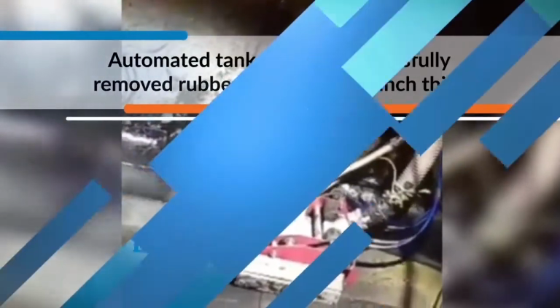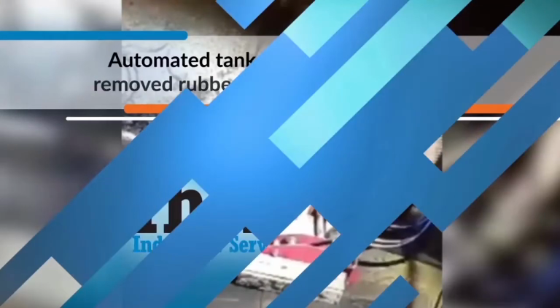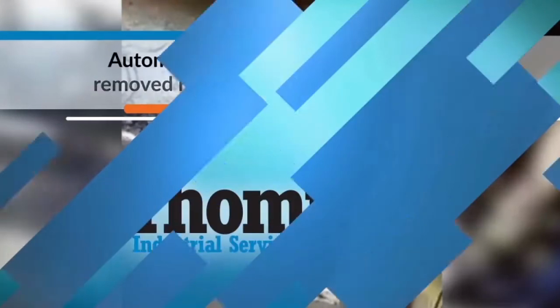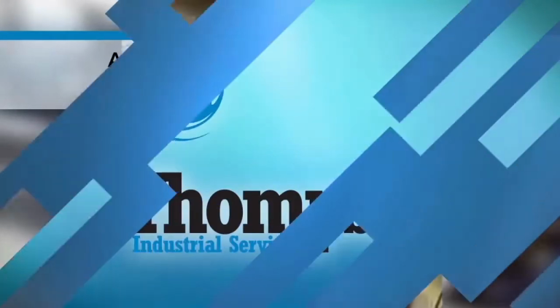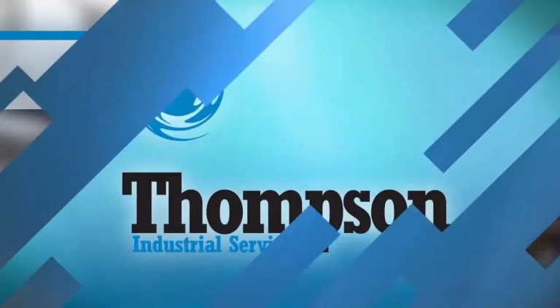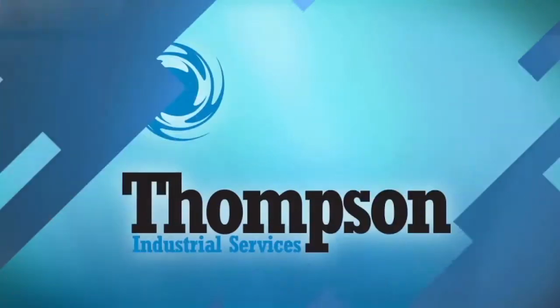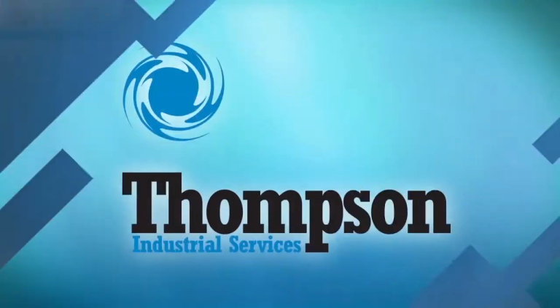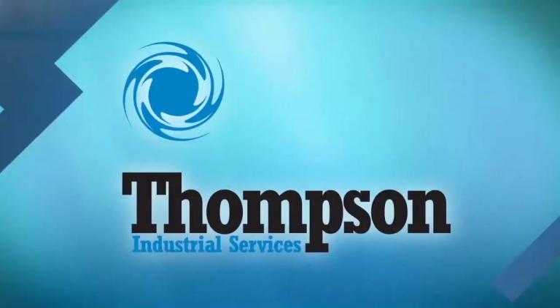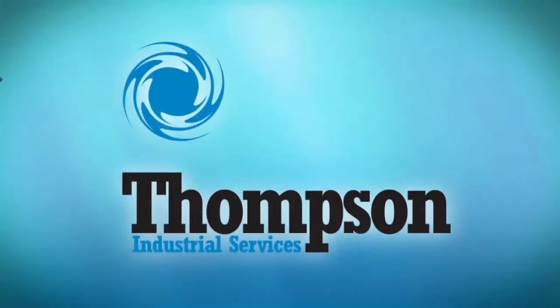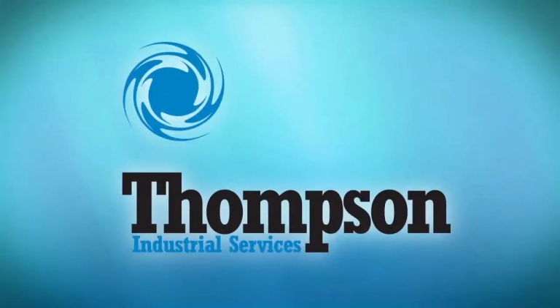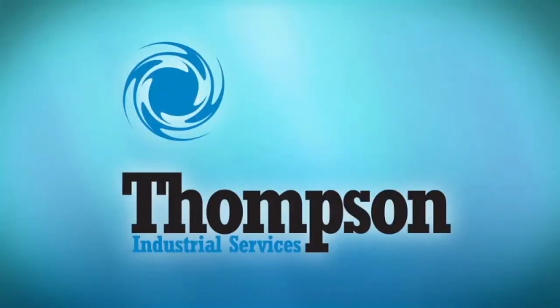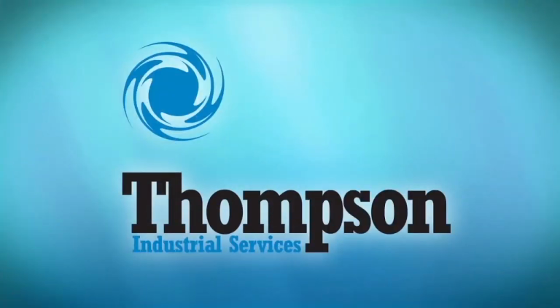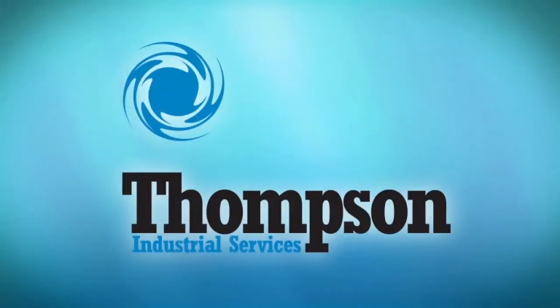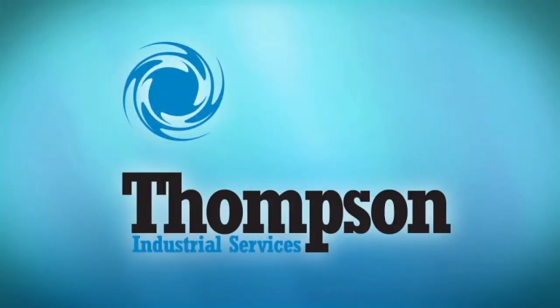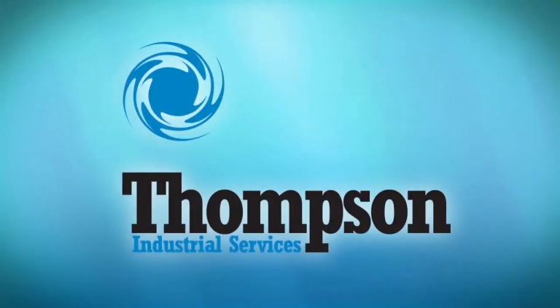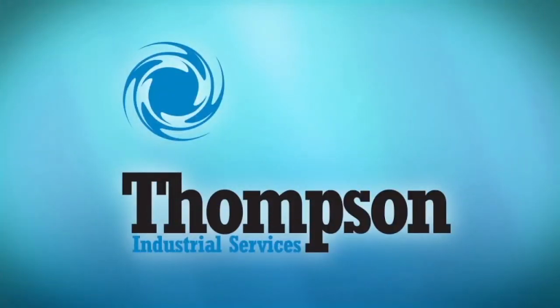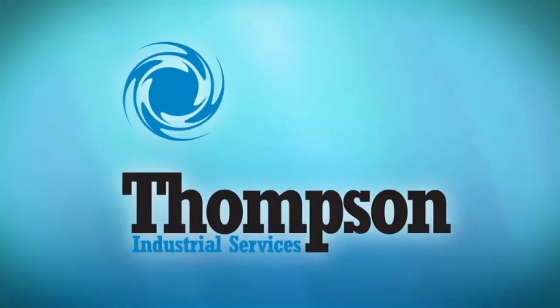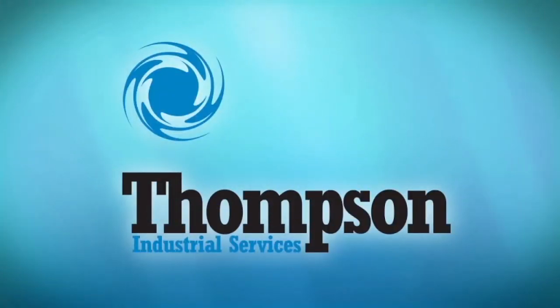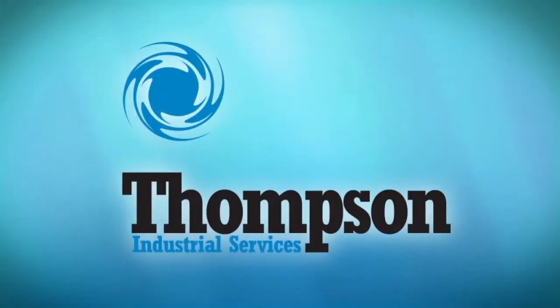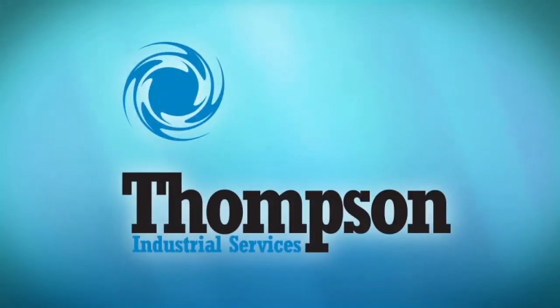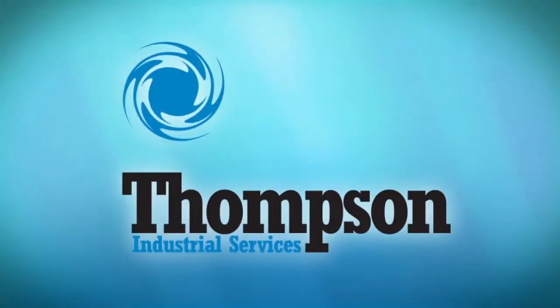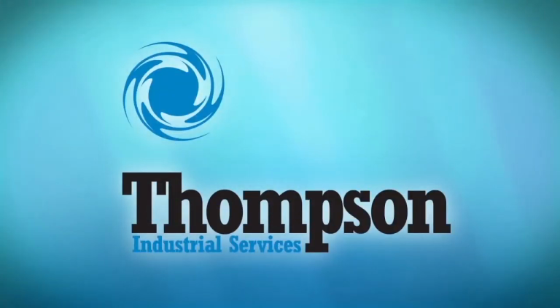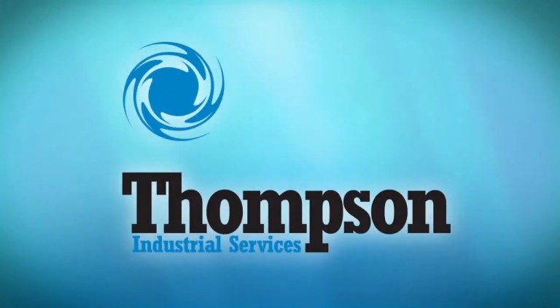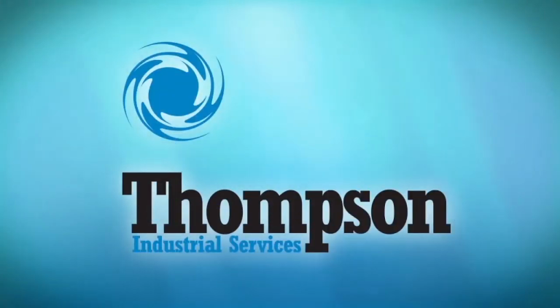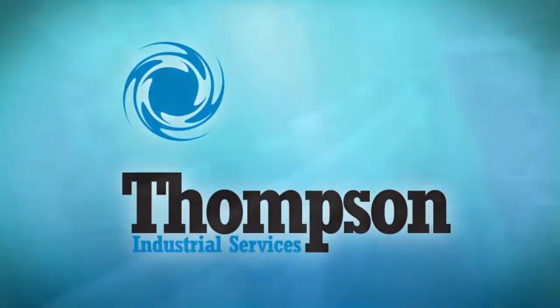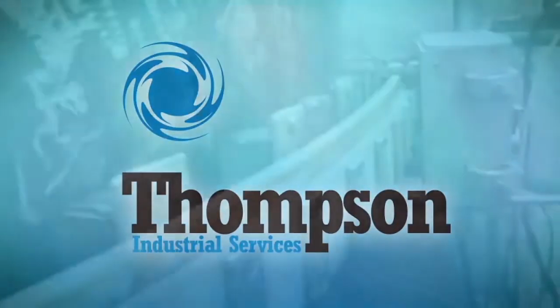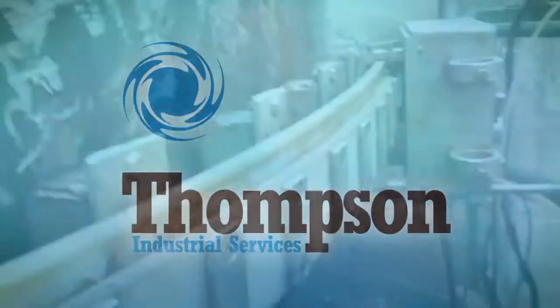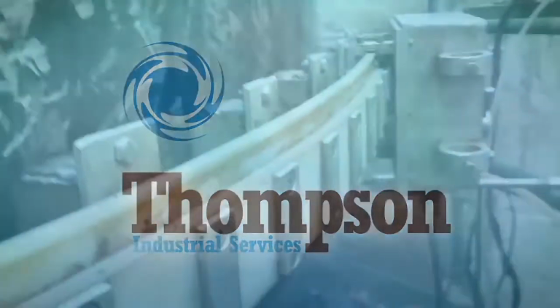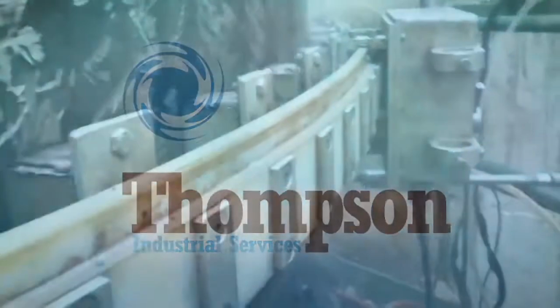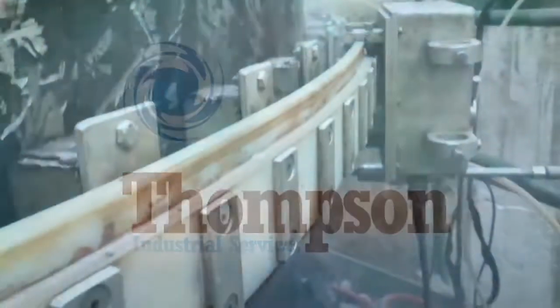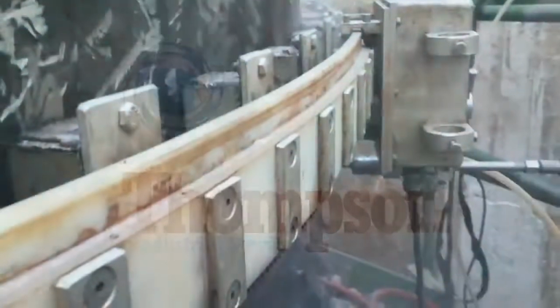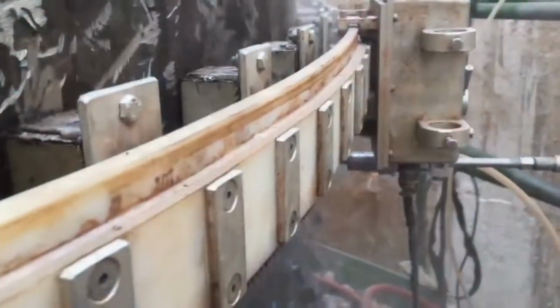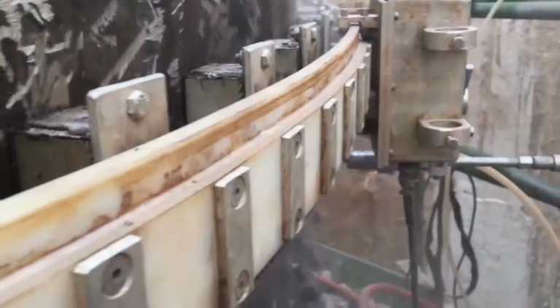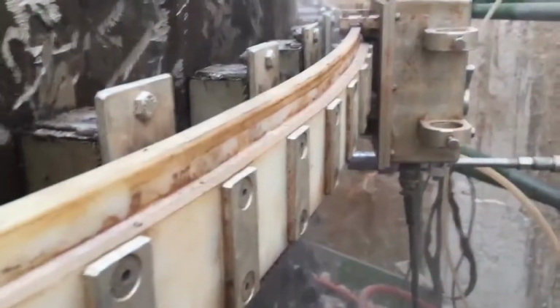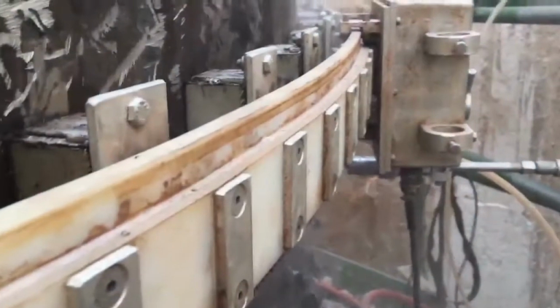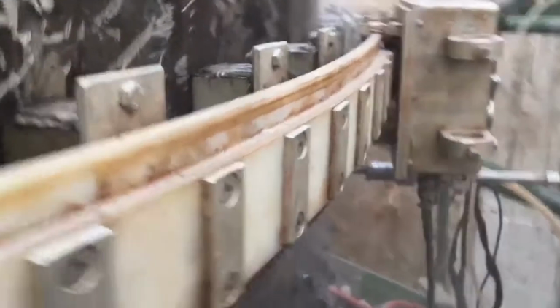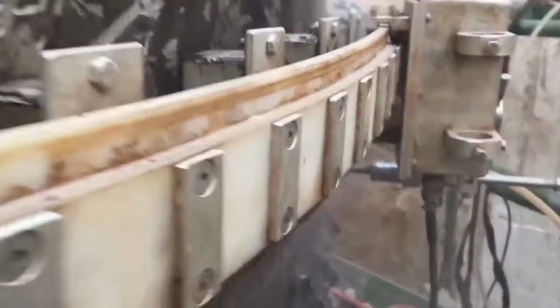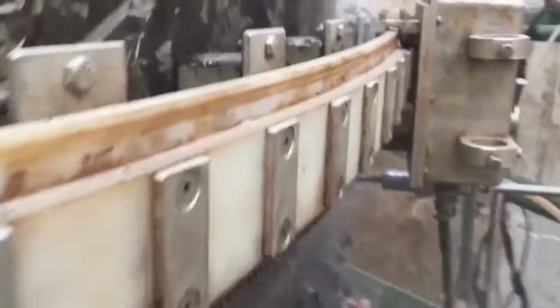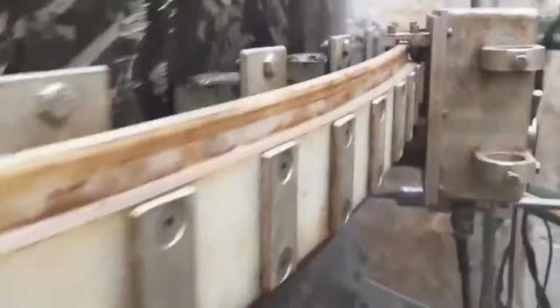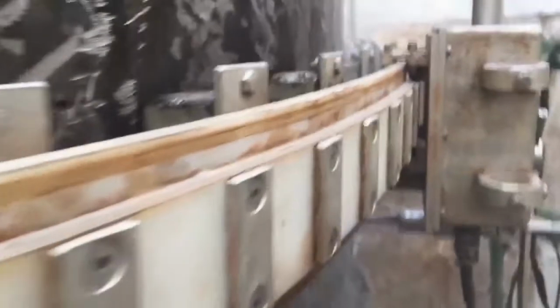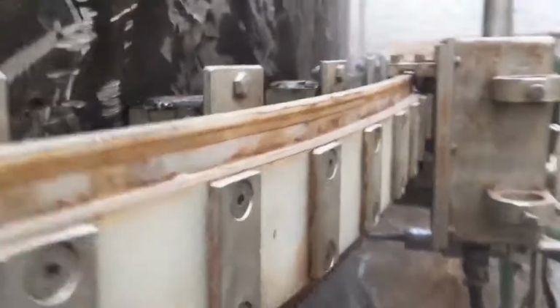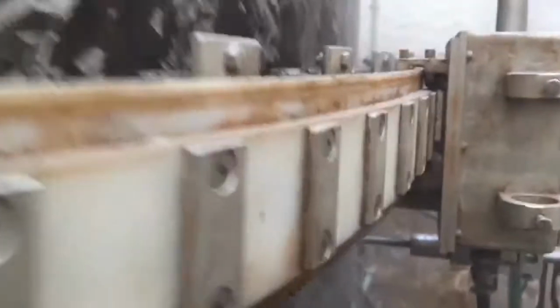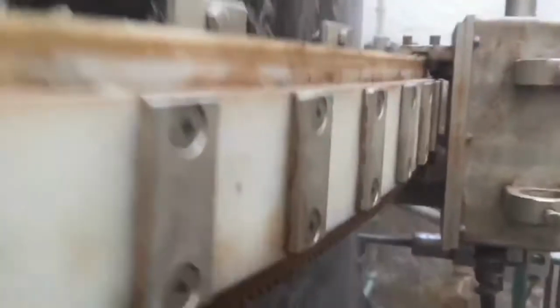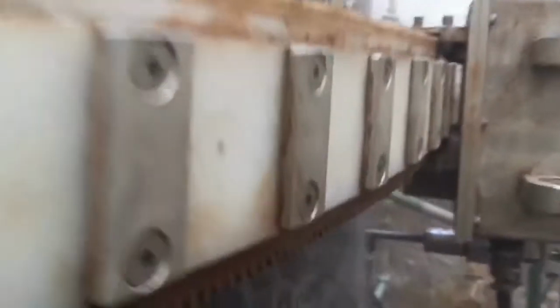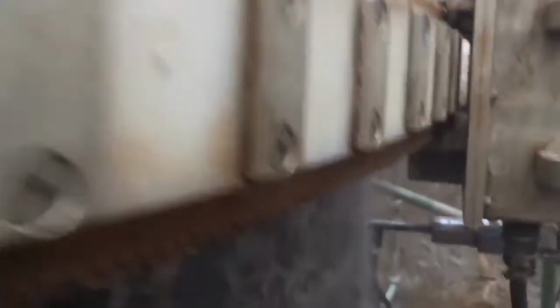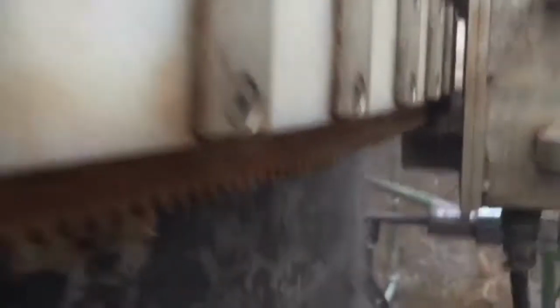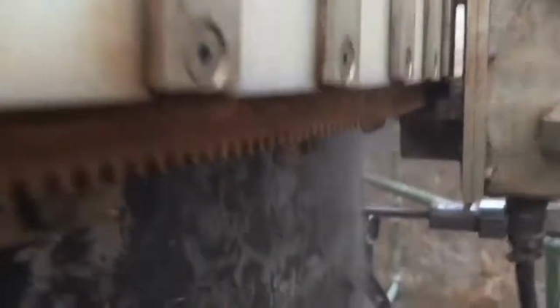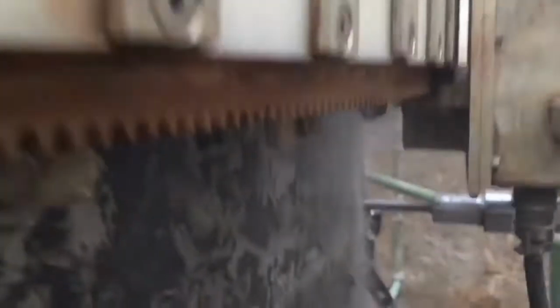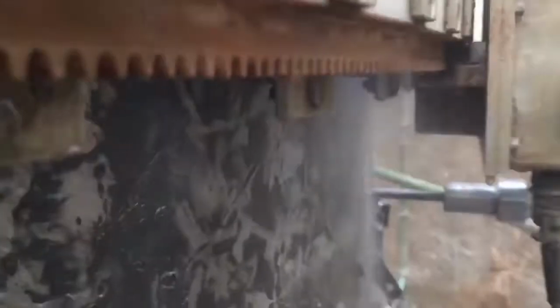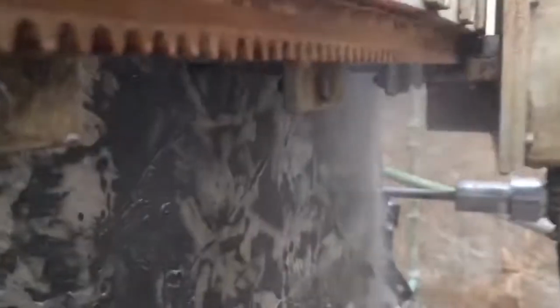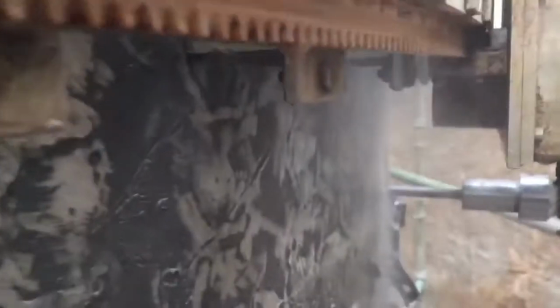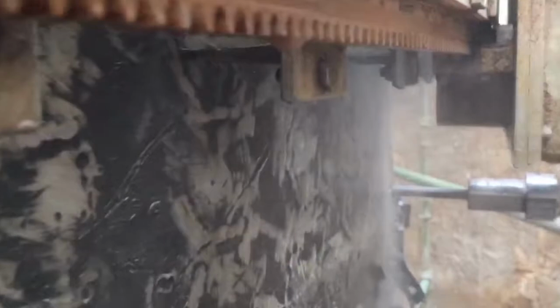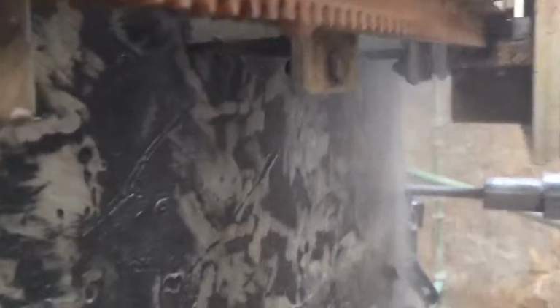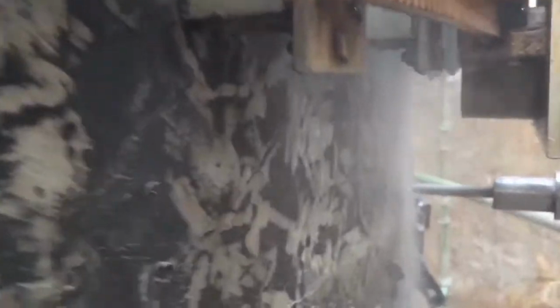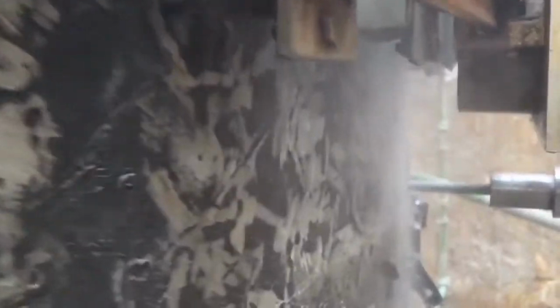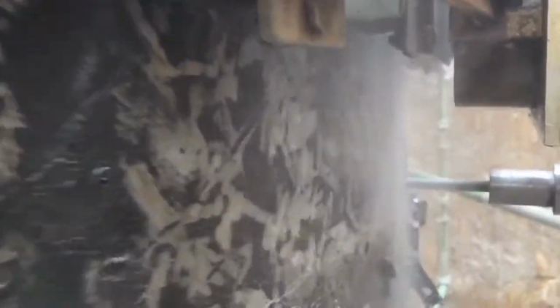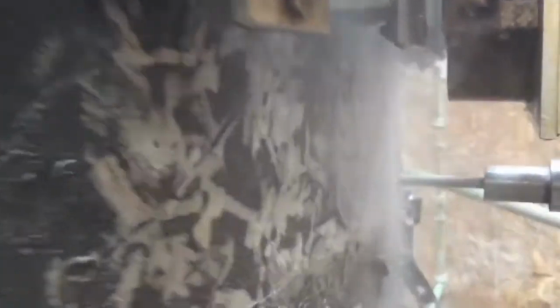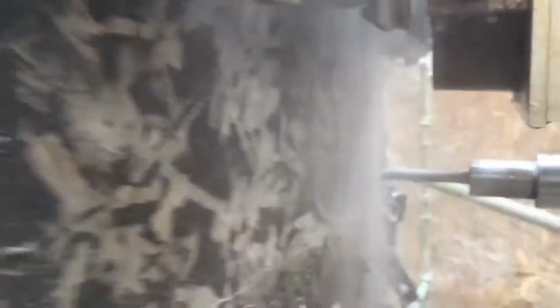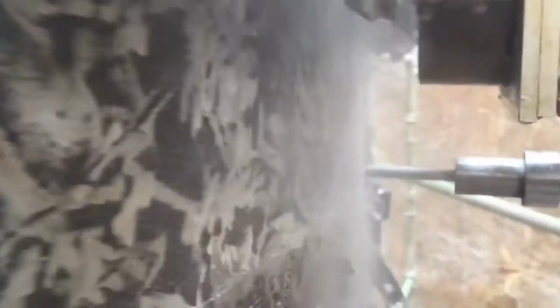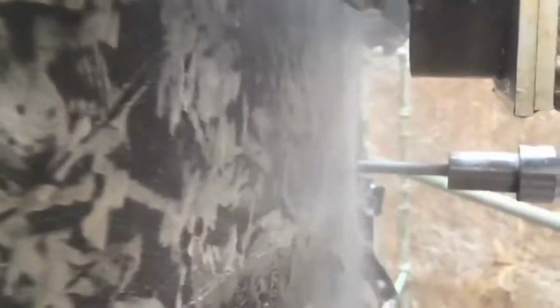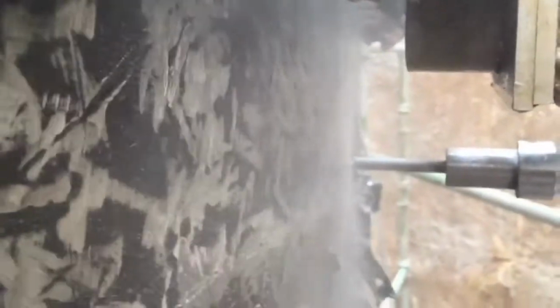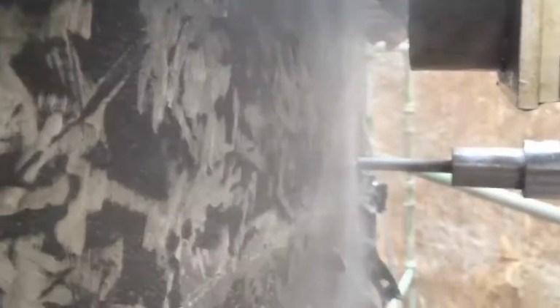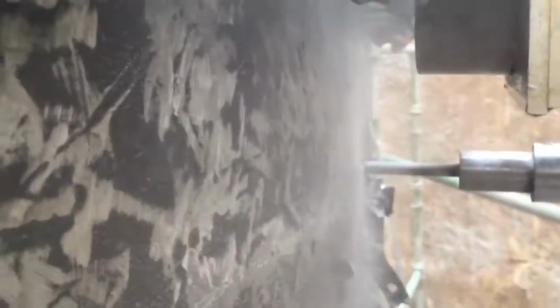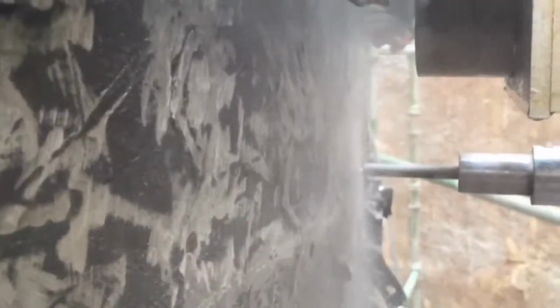Thompson Industrial Services: your single source for safe and innovative ultra high pressure hydro blasting.